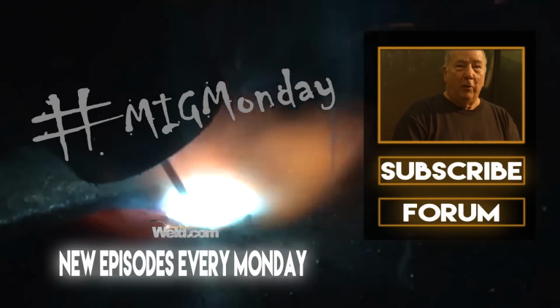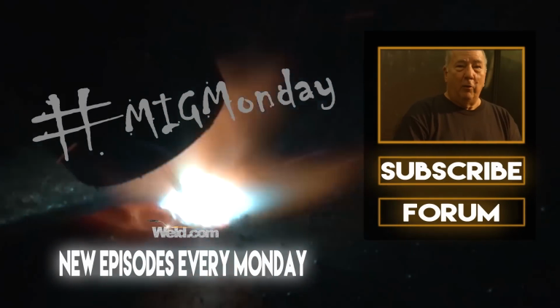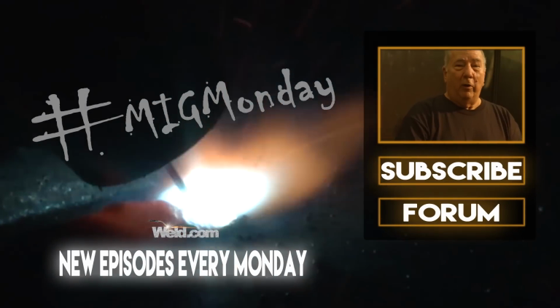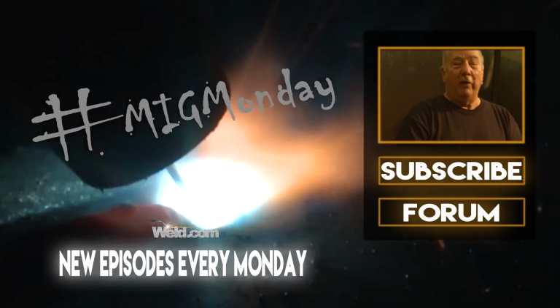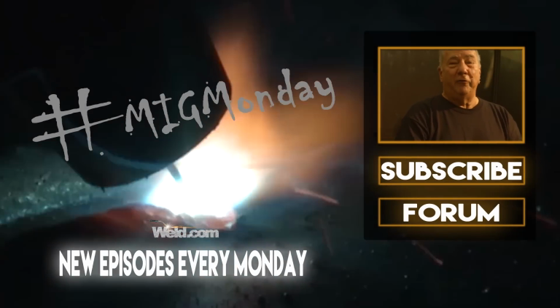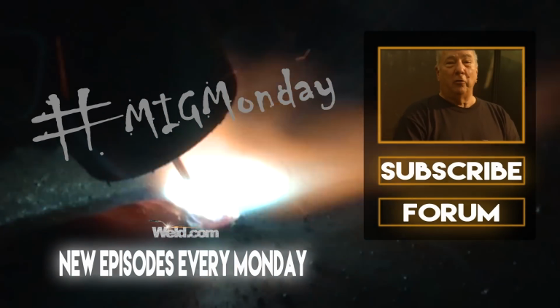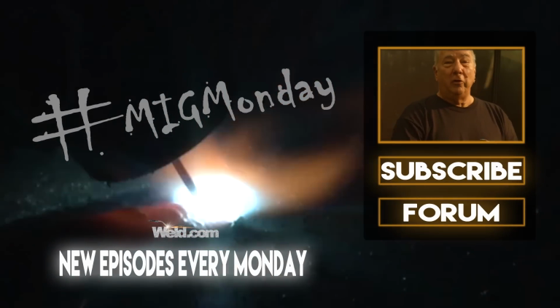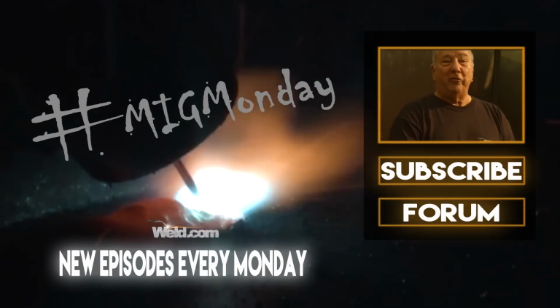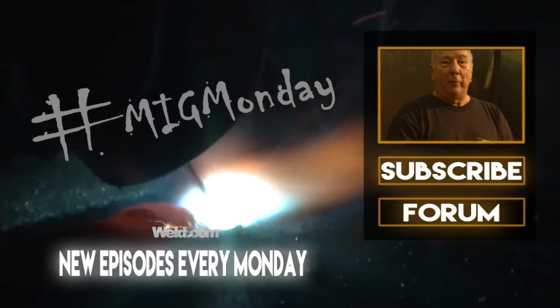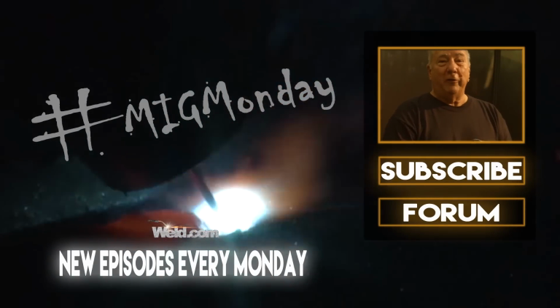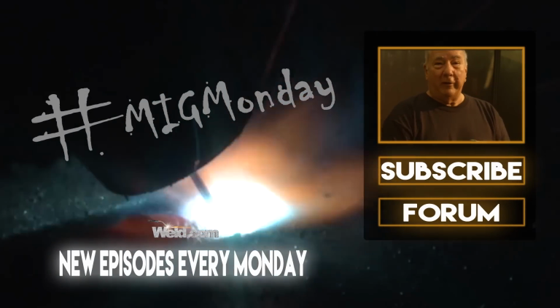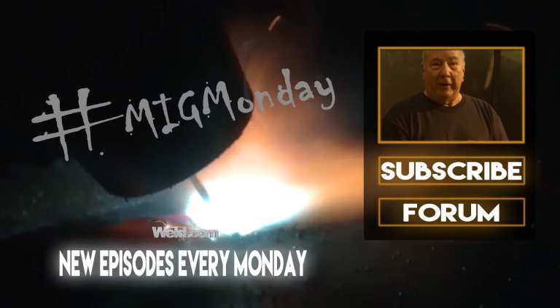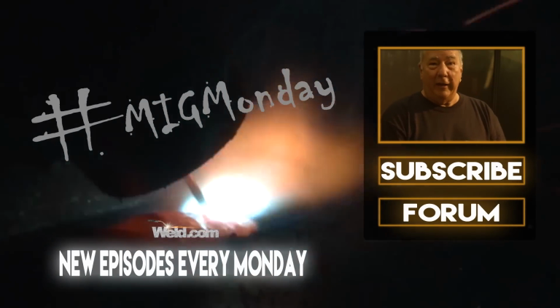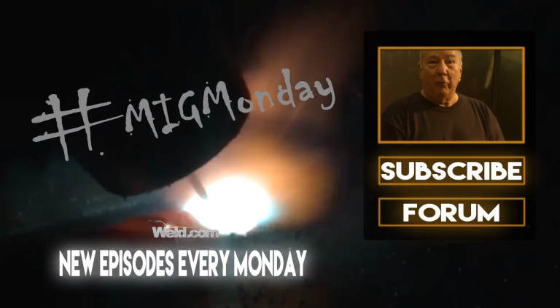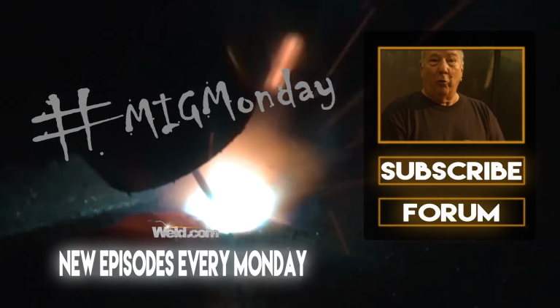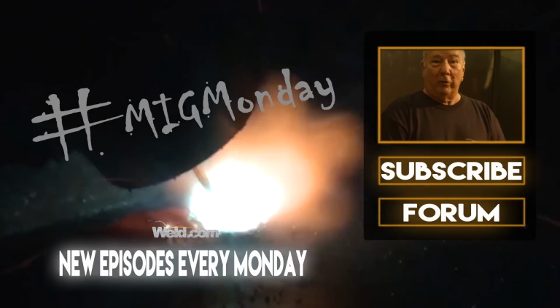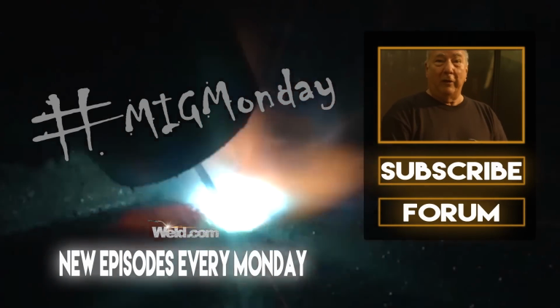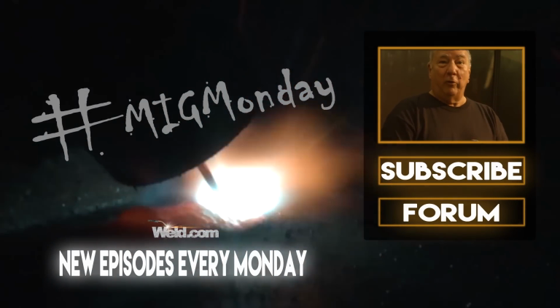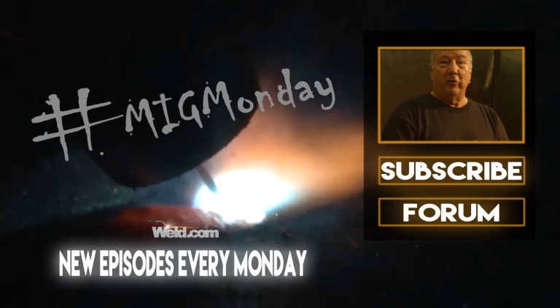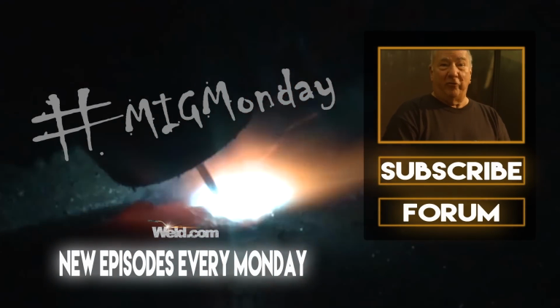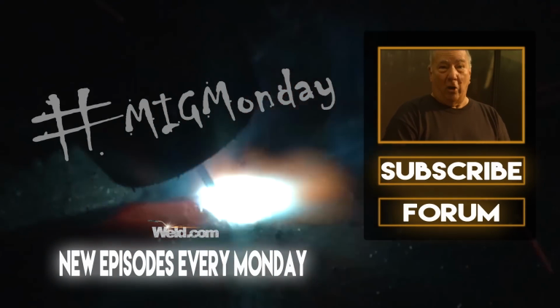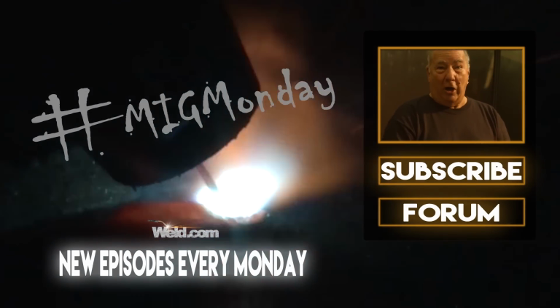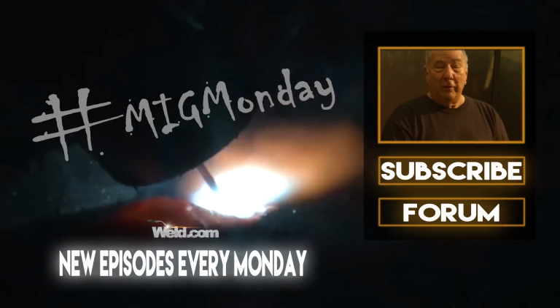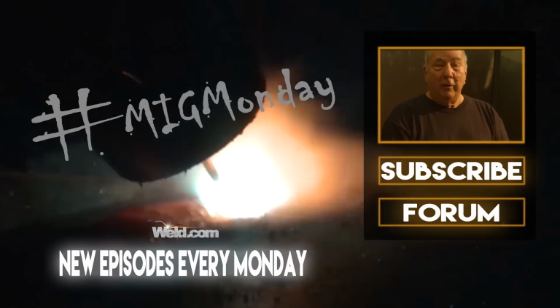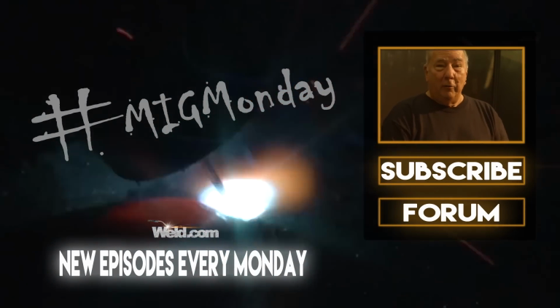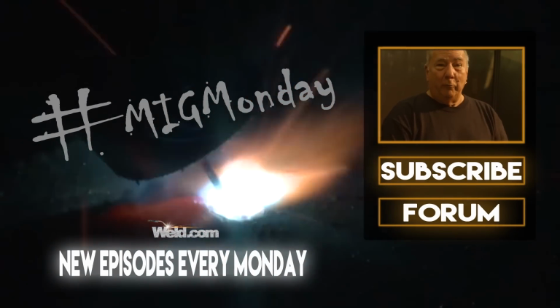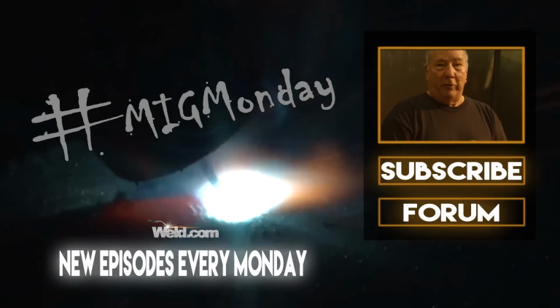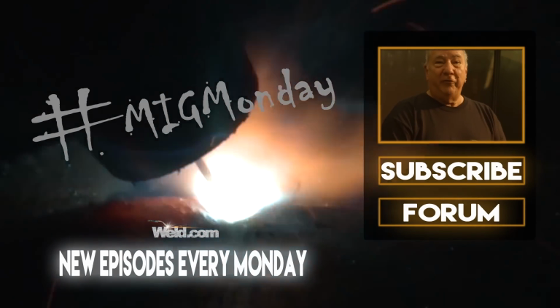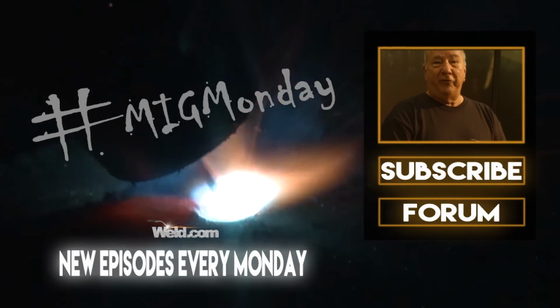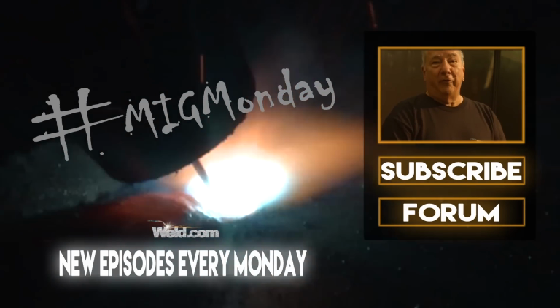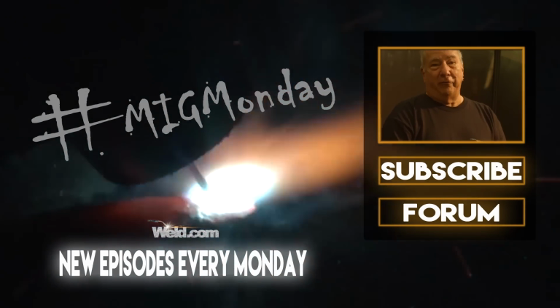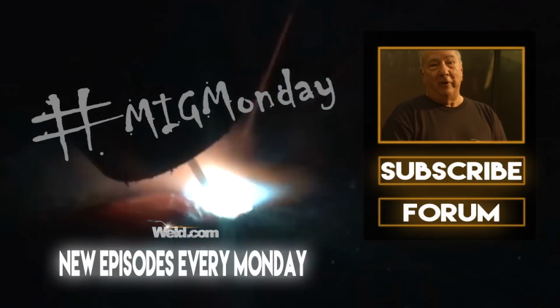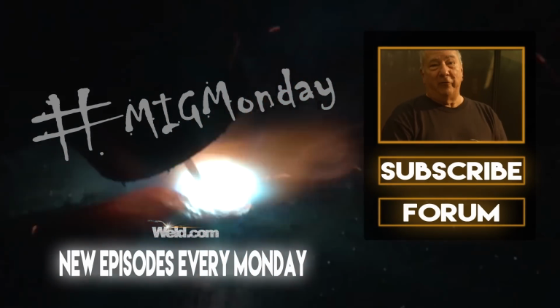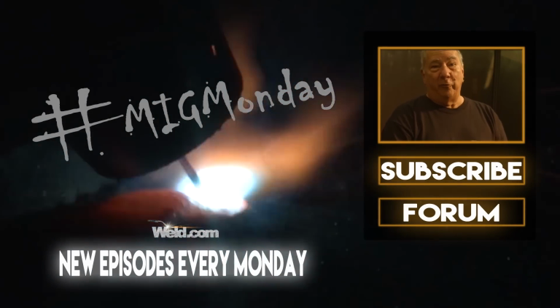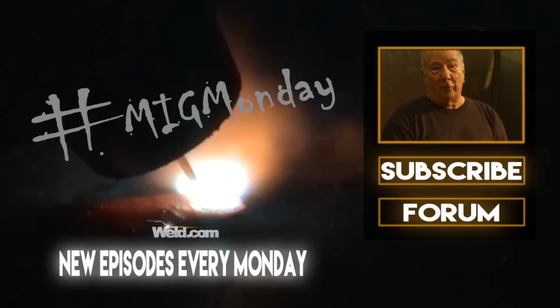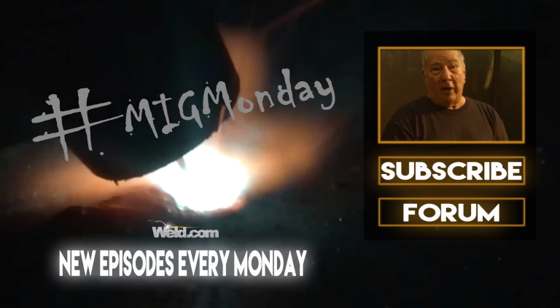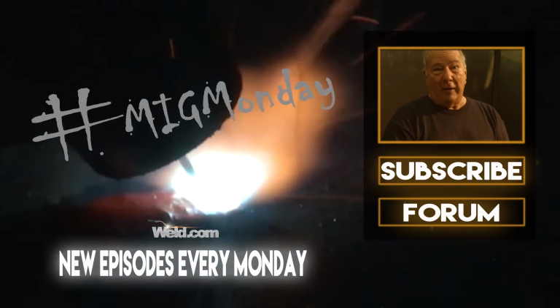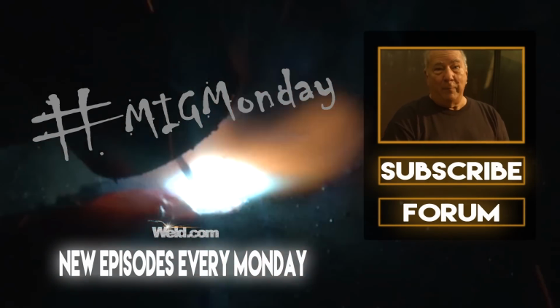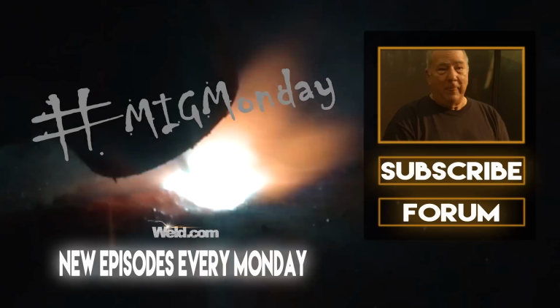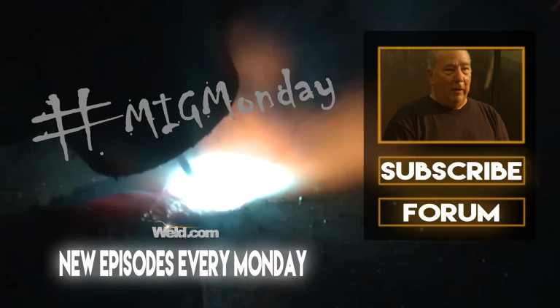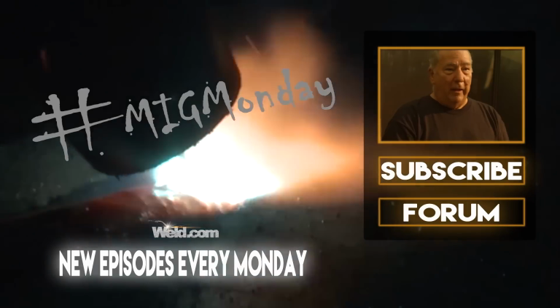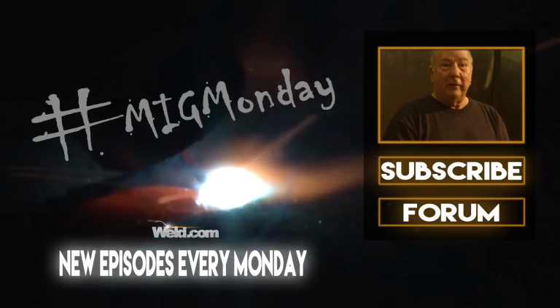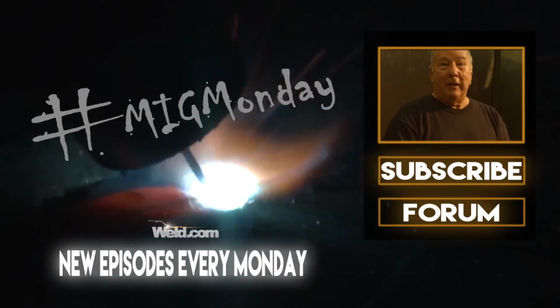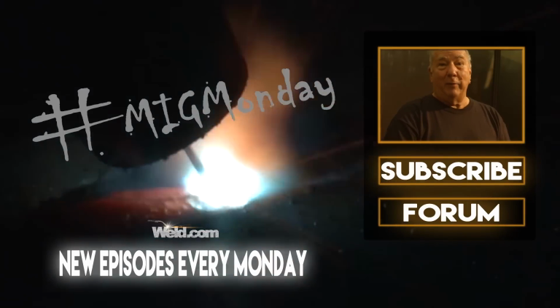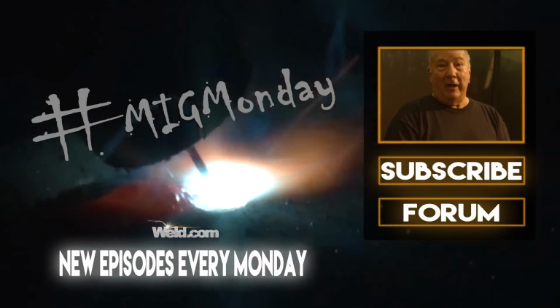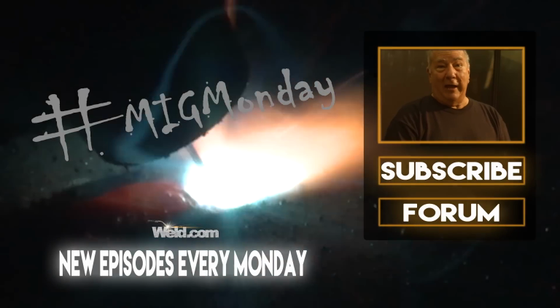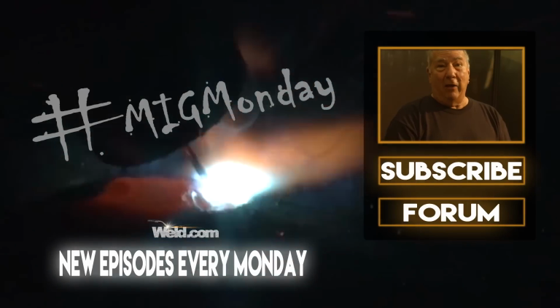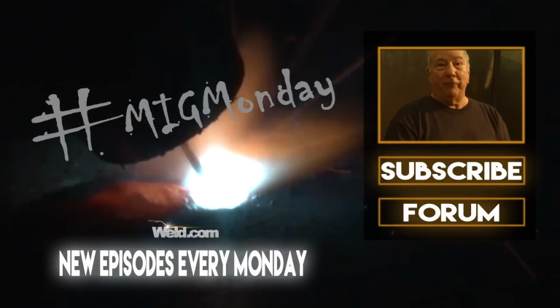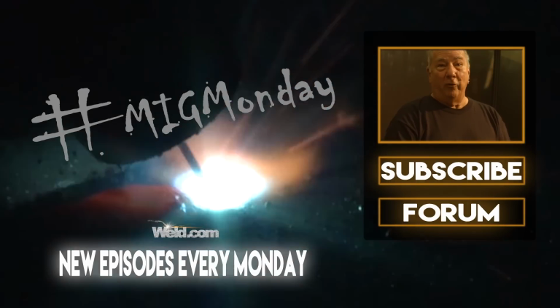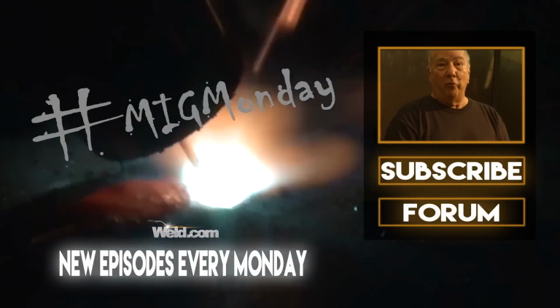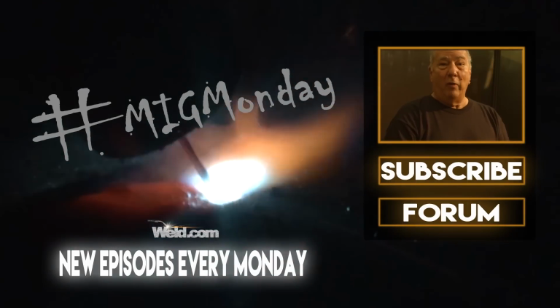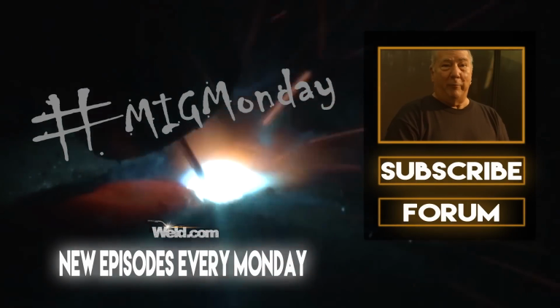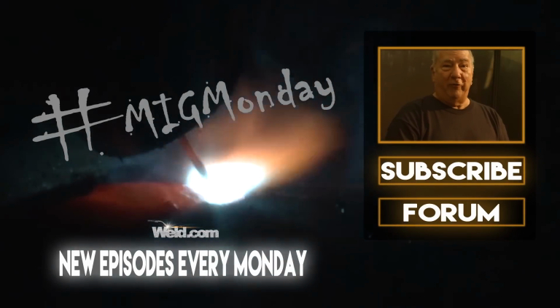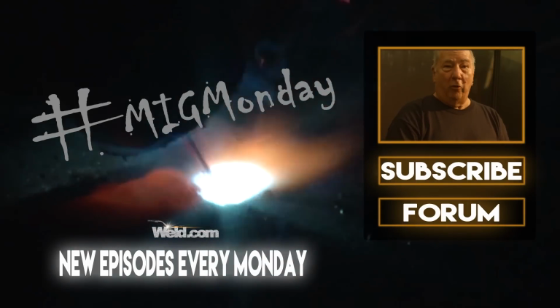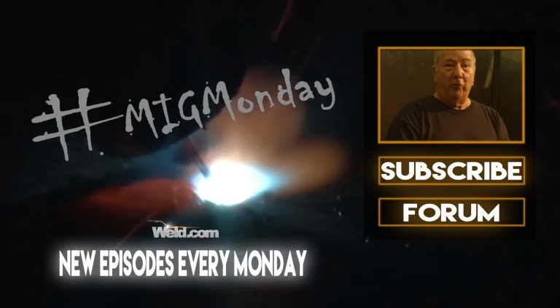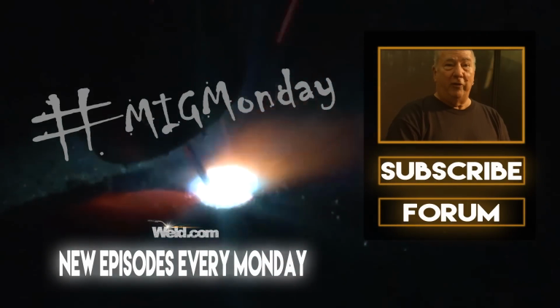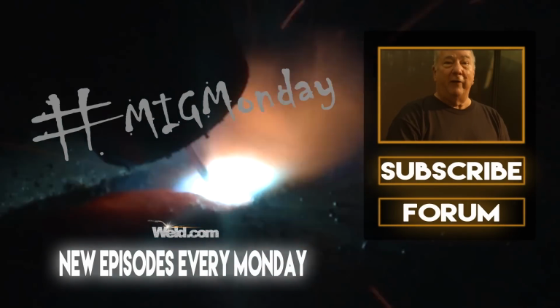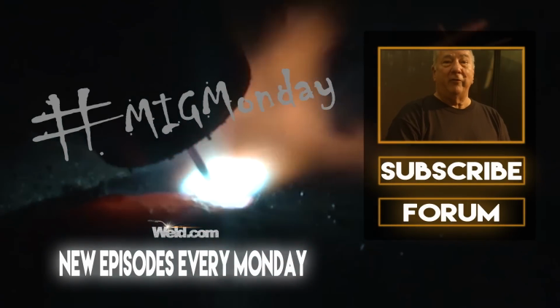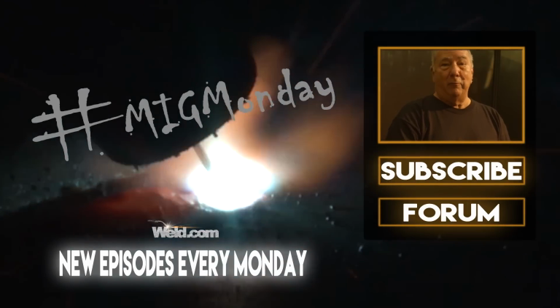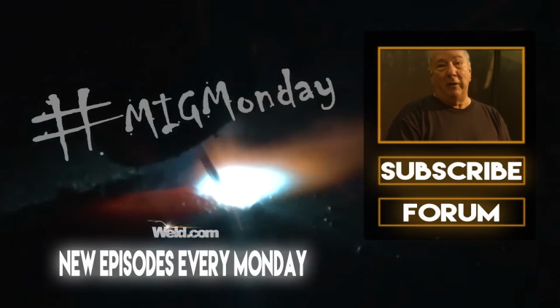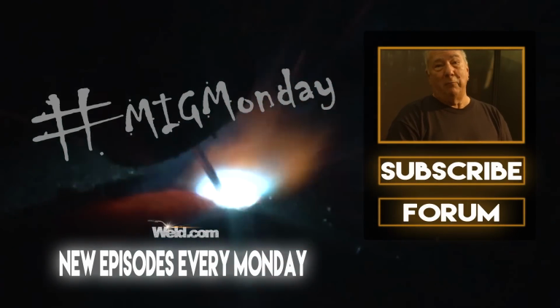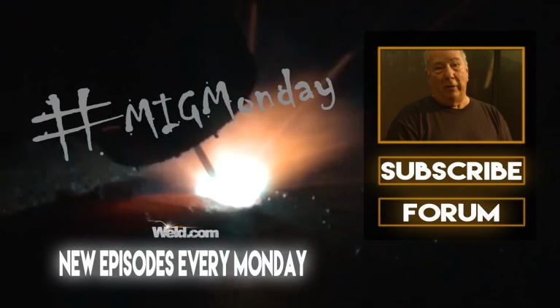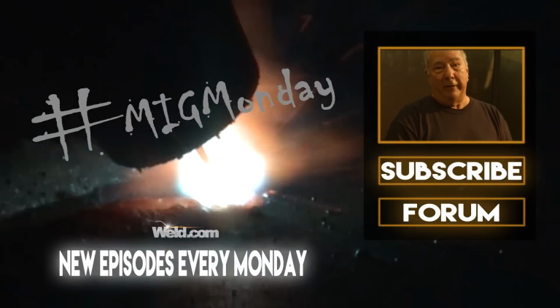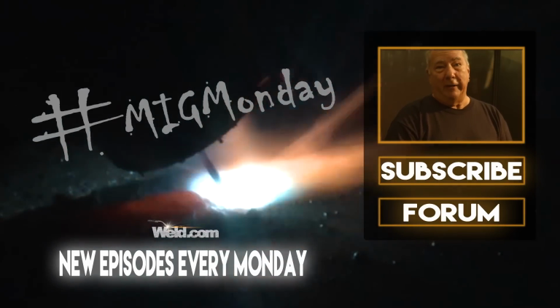Well, if you learned something today or like what you saw, please feel free to subscribe. And keep an eye out for new episodes every MIG Monday.